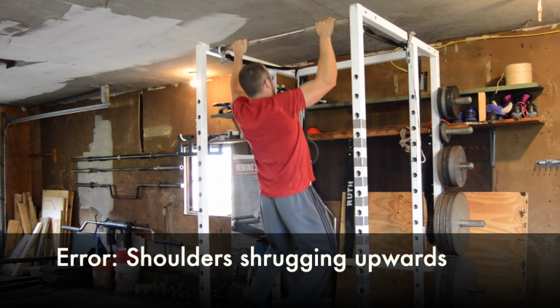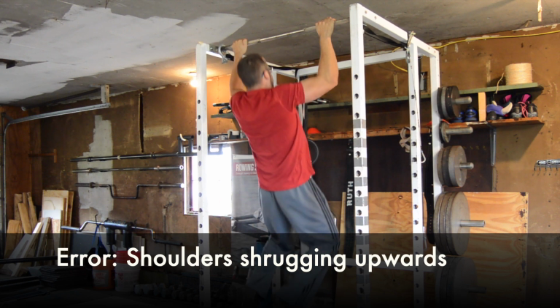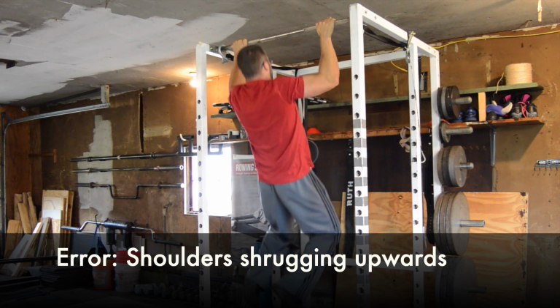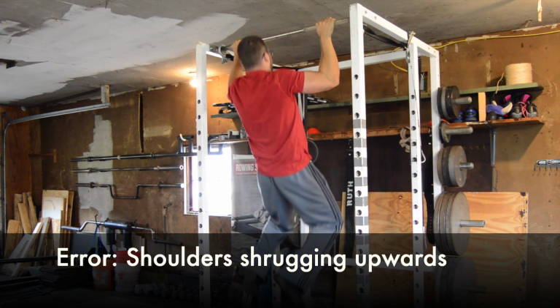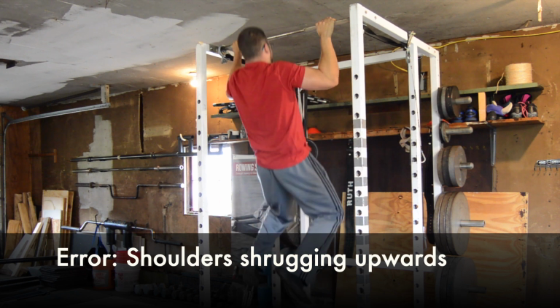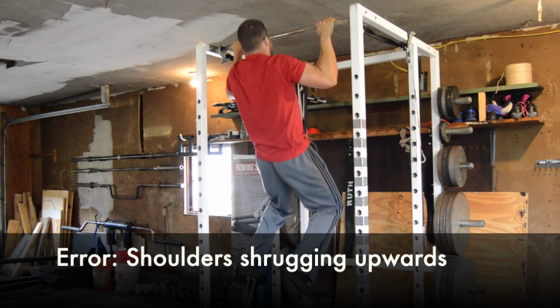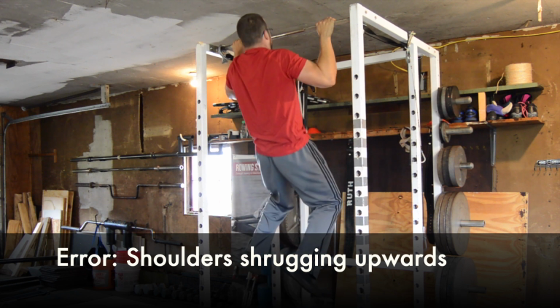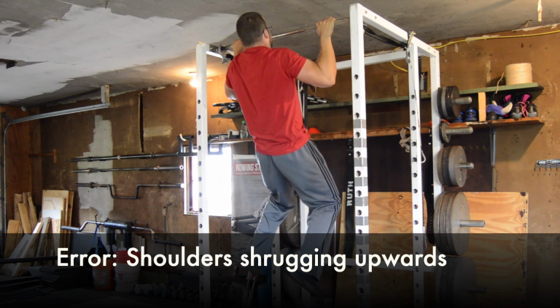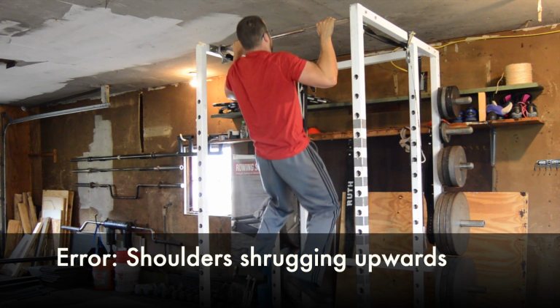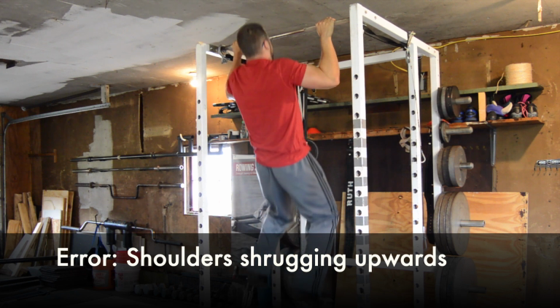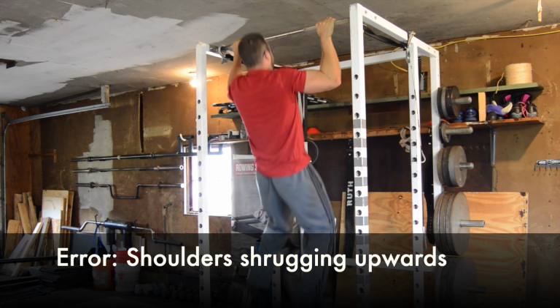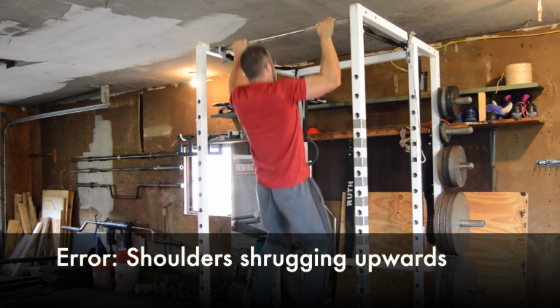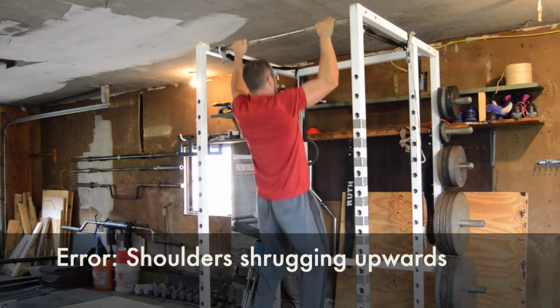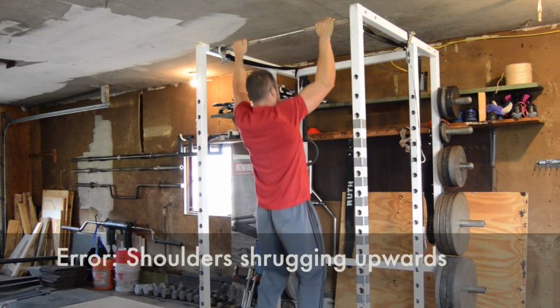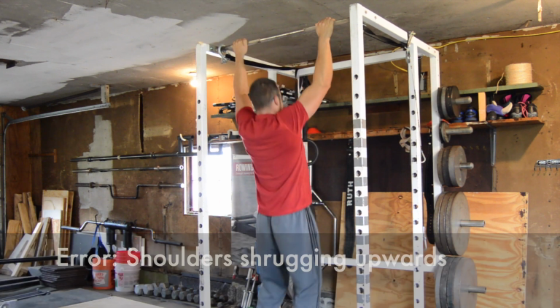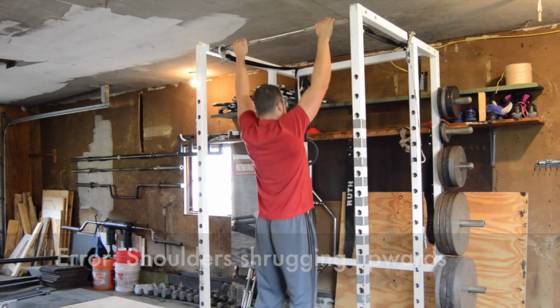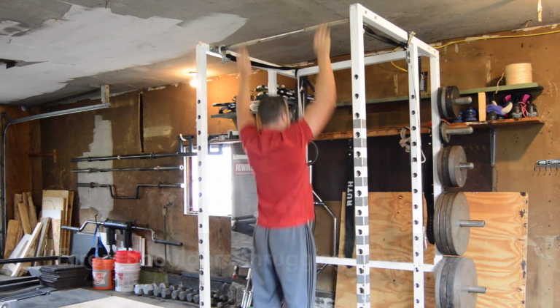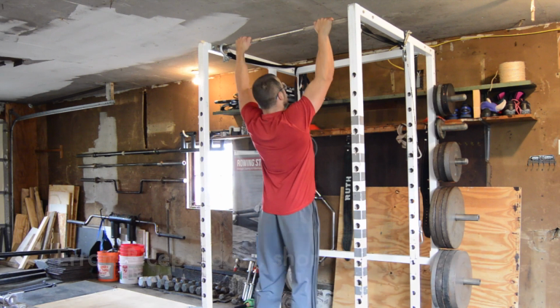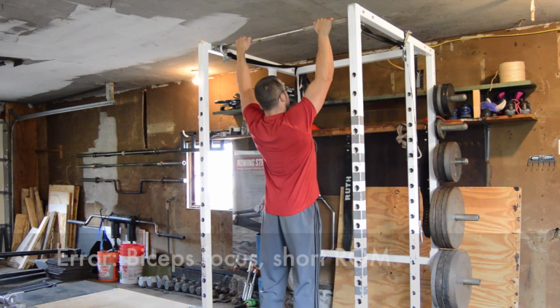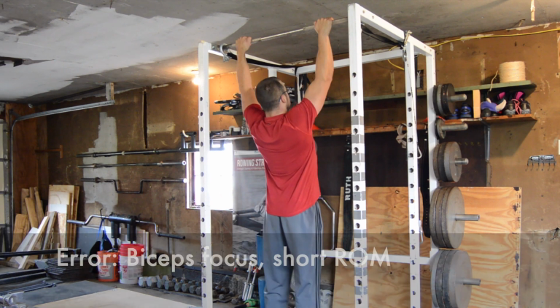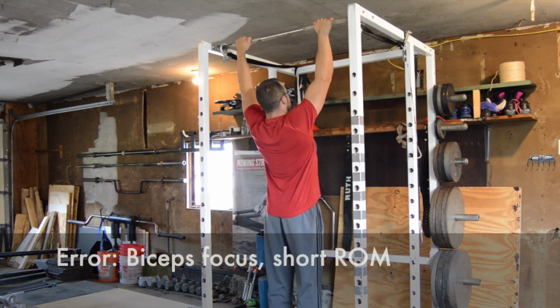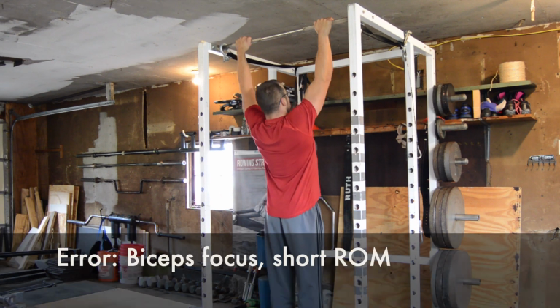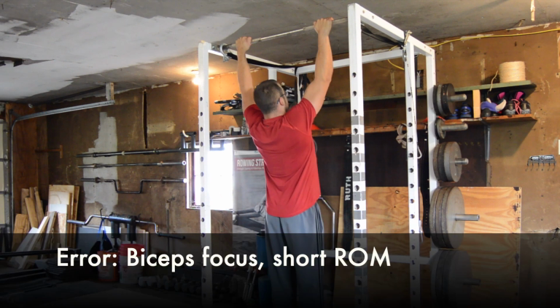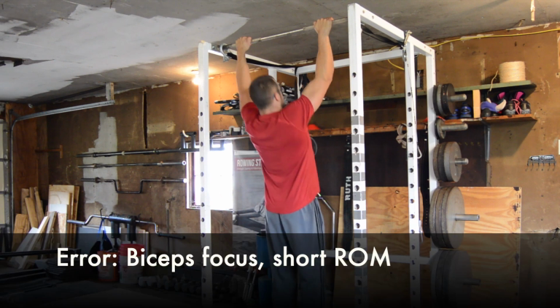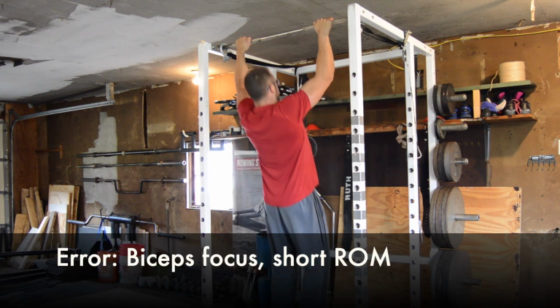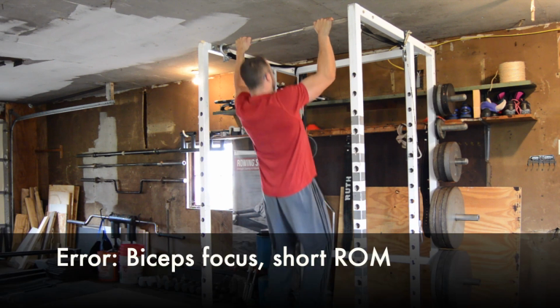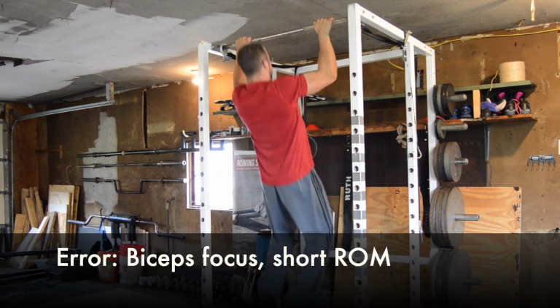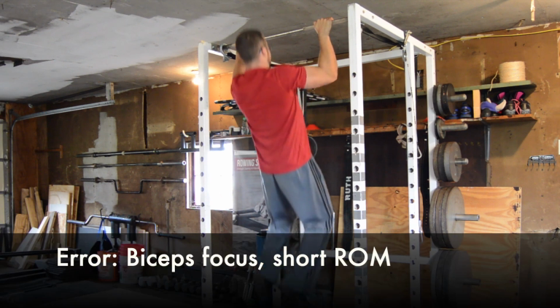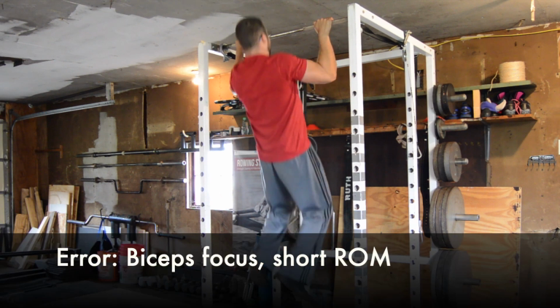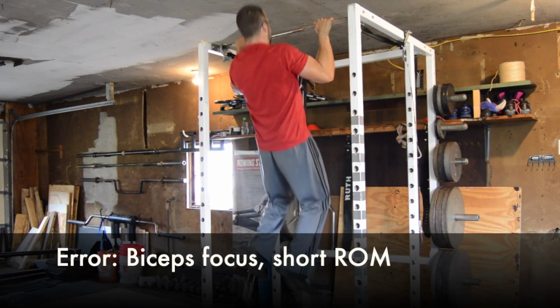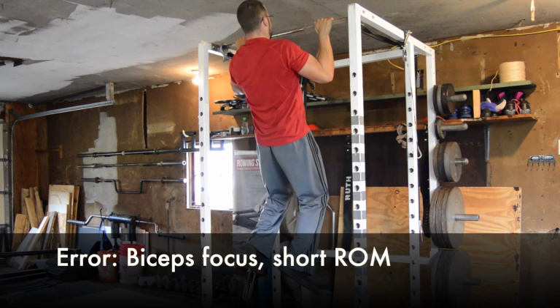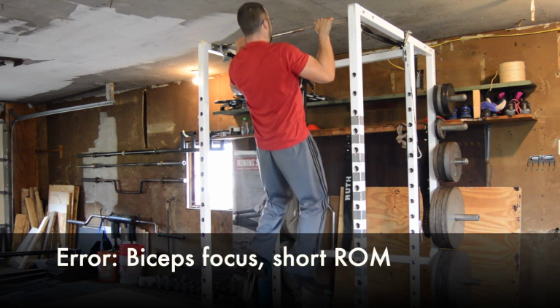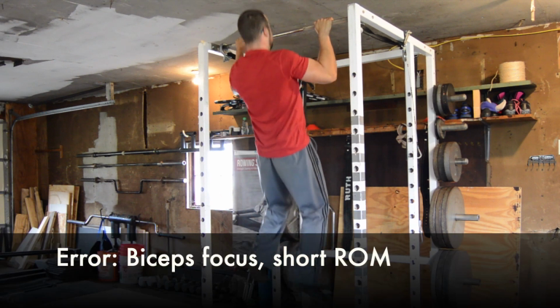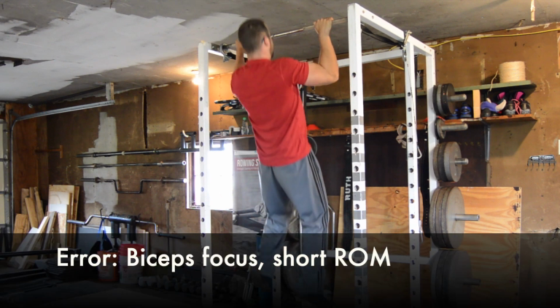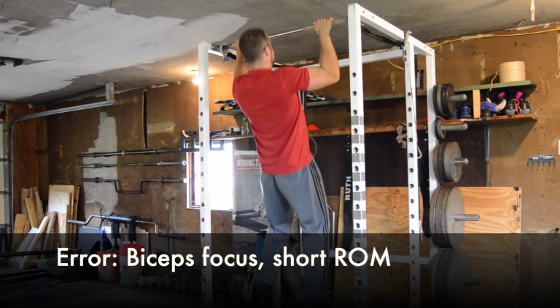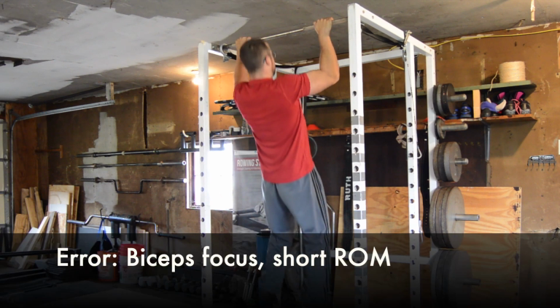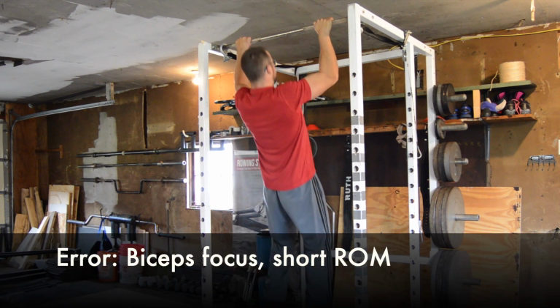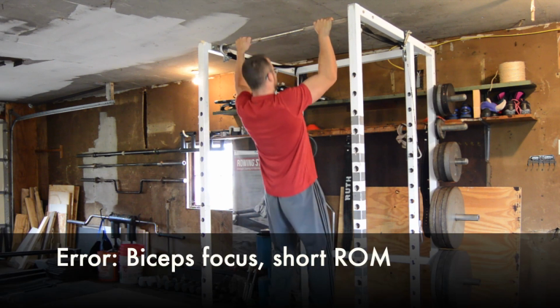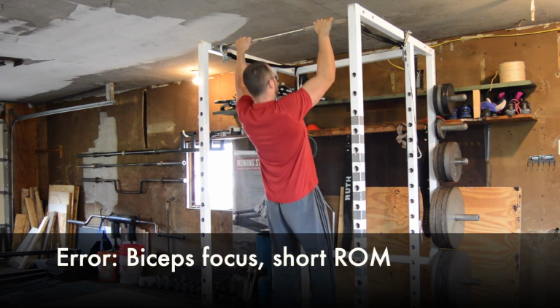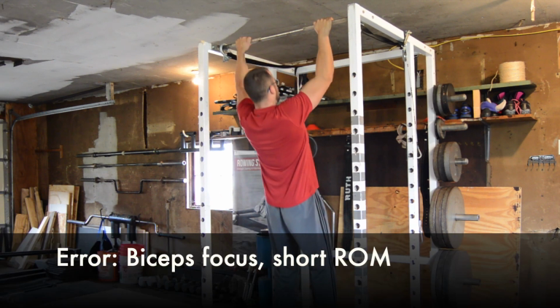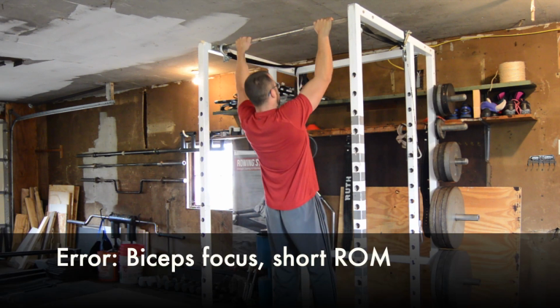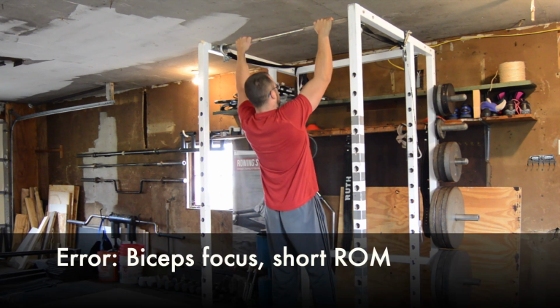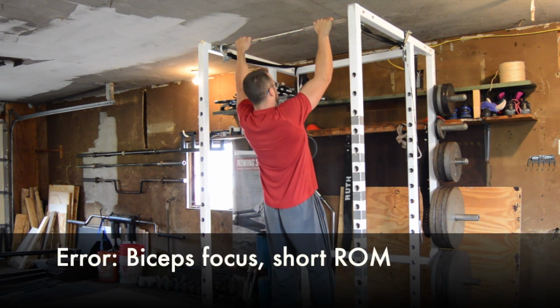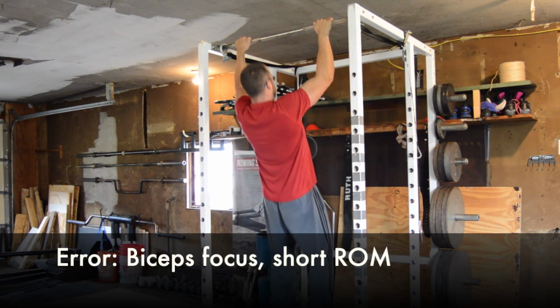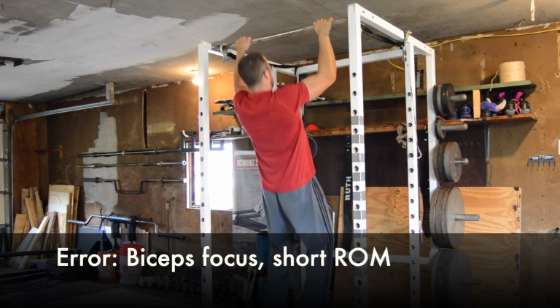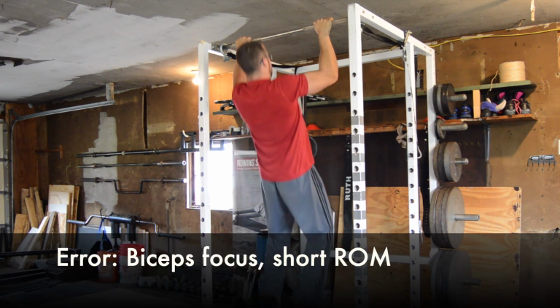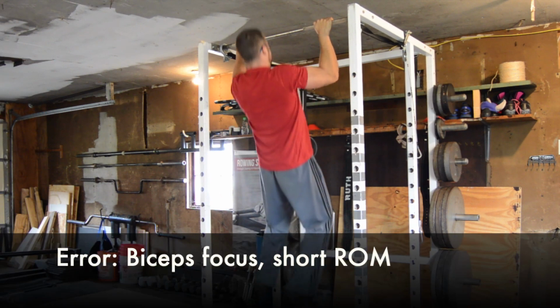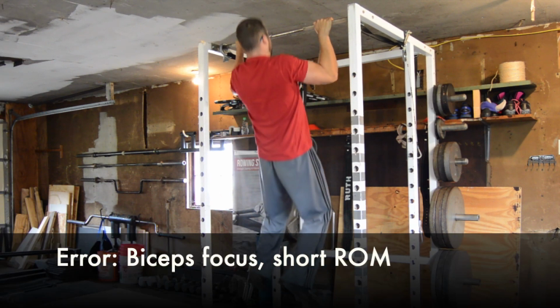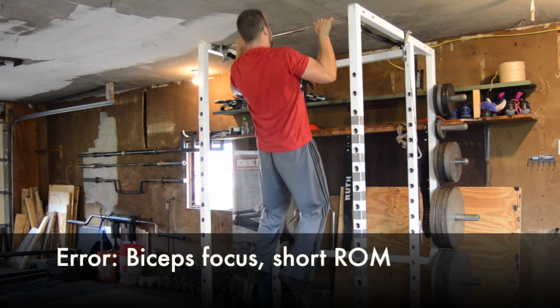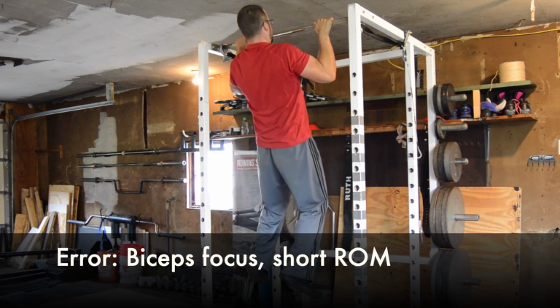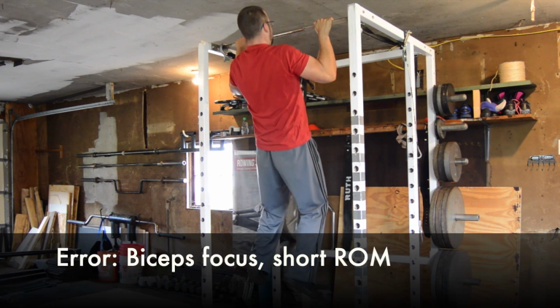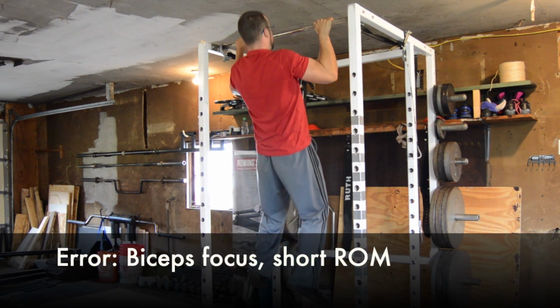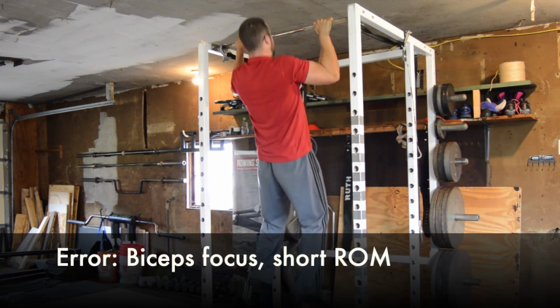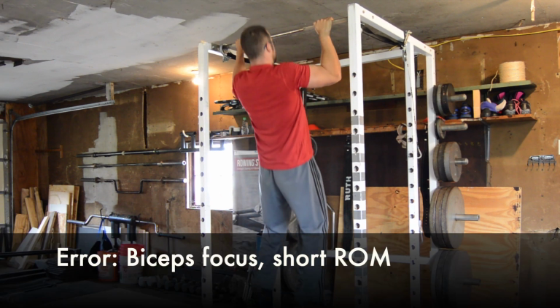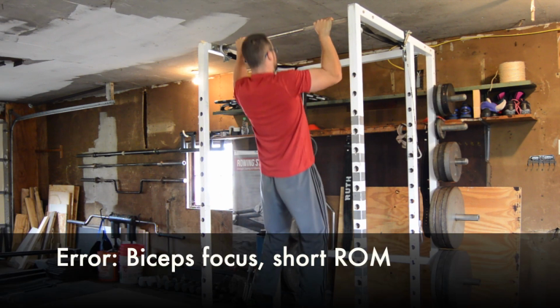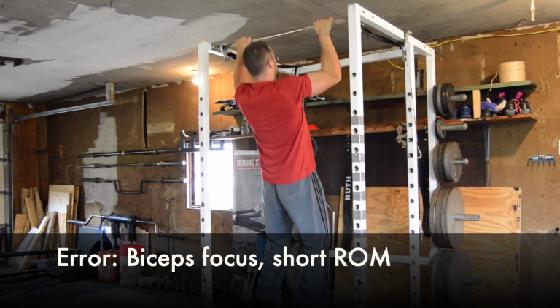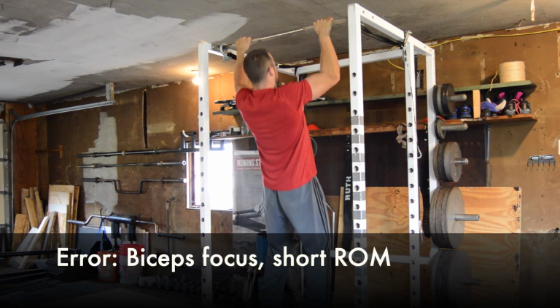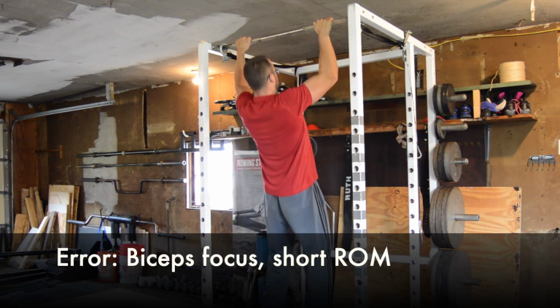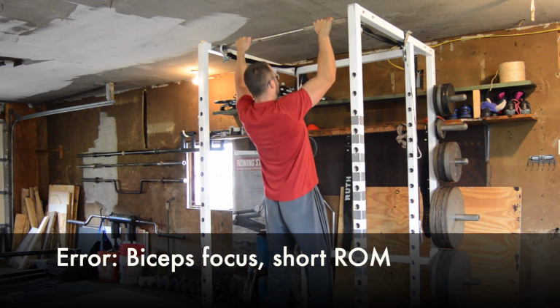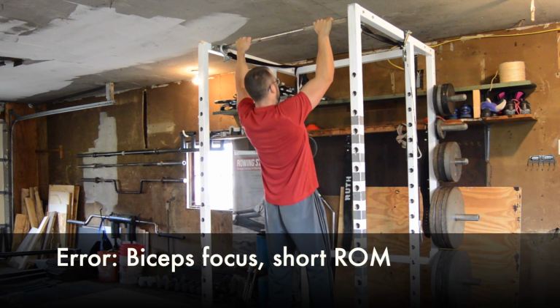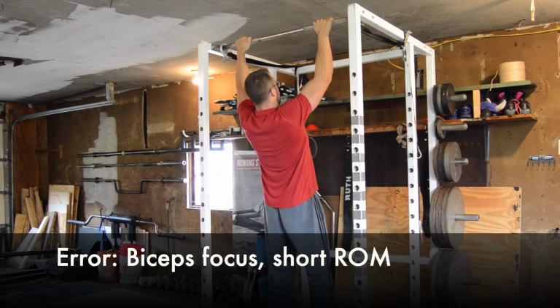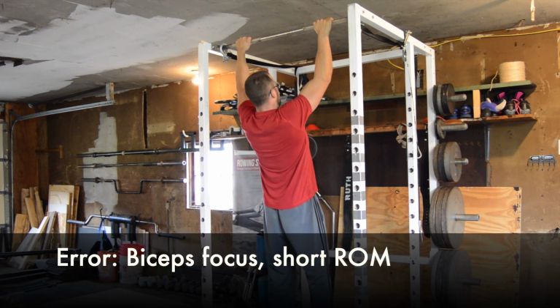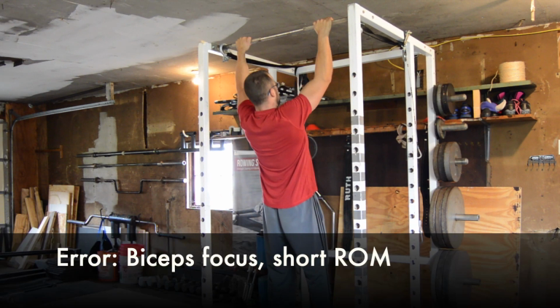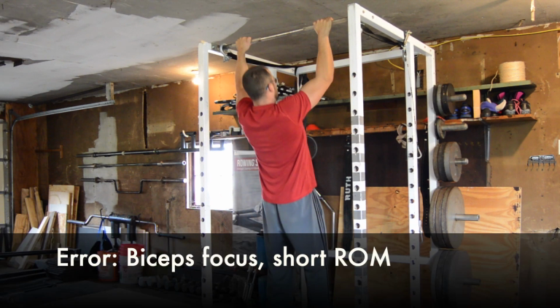A third error is relying on the biceps to make the movement happen. This fails to develop the other back muscles and reduces range of motion.